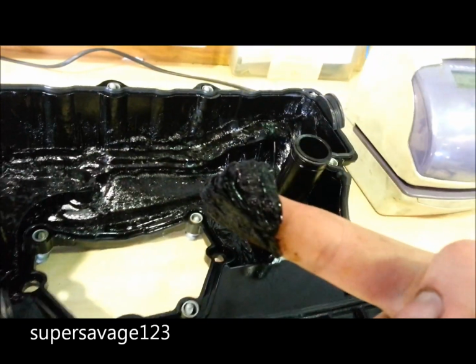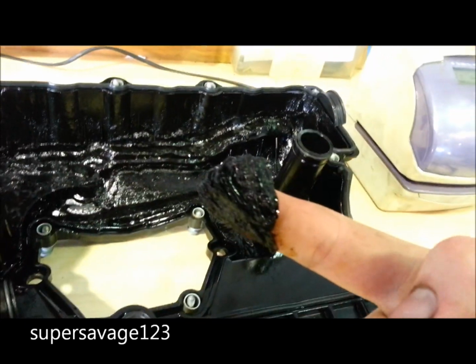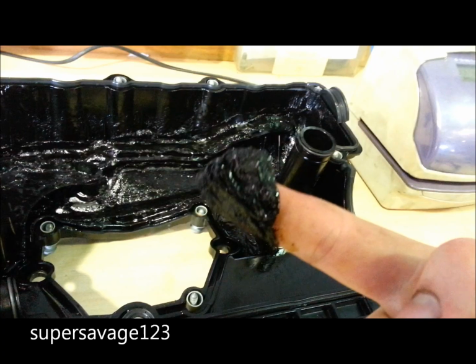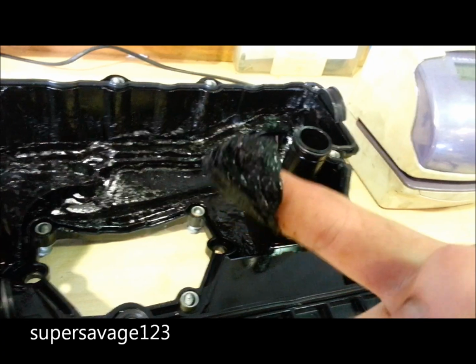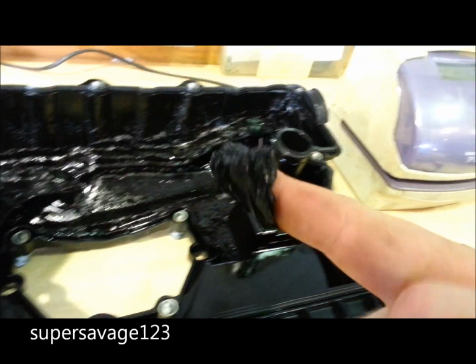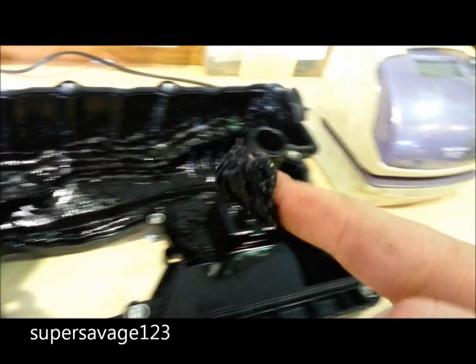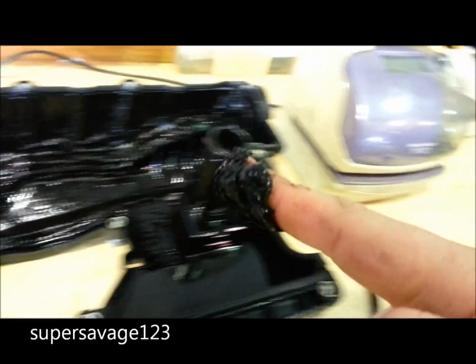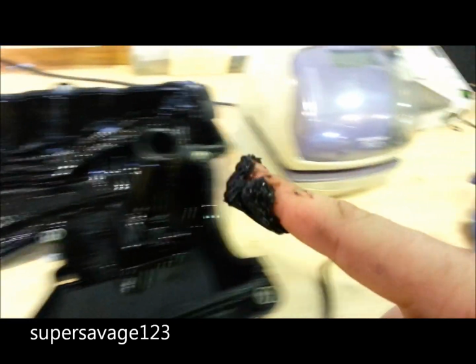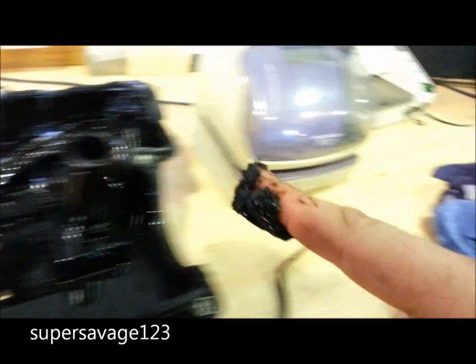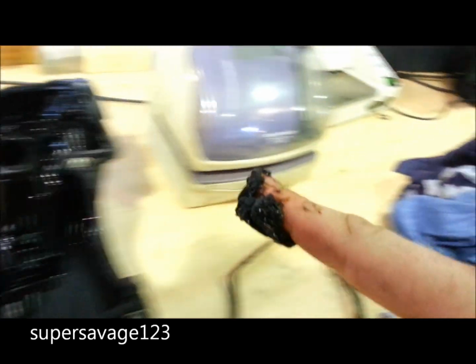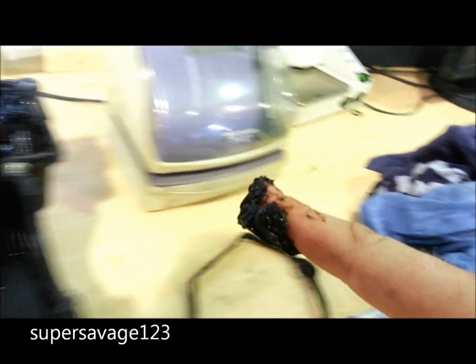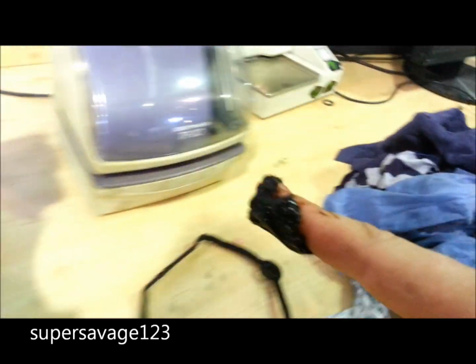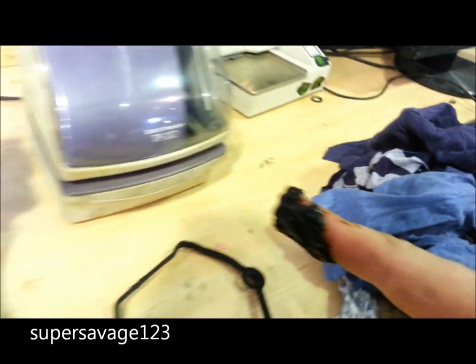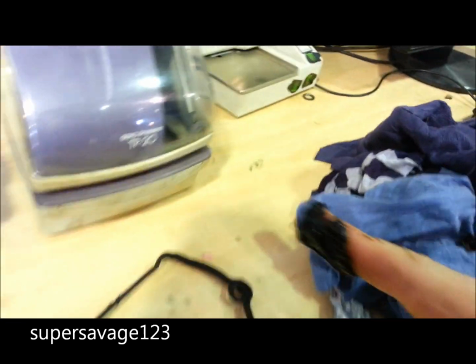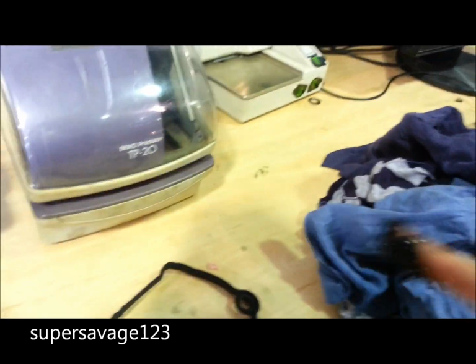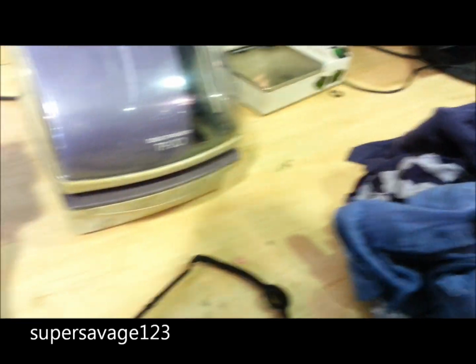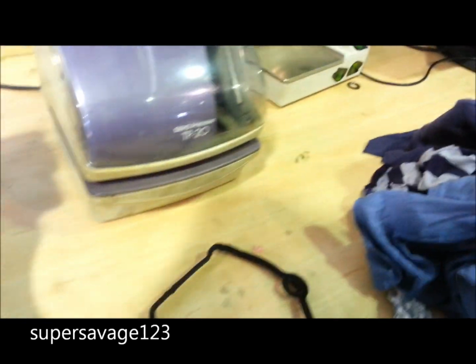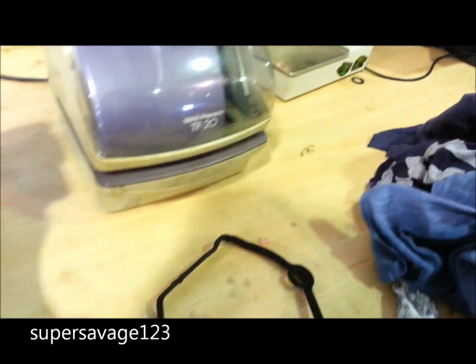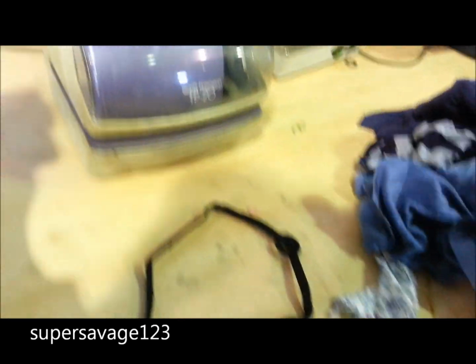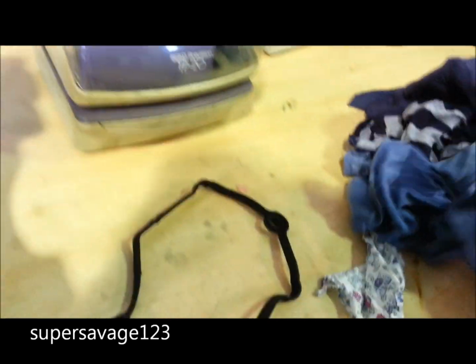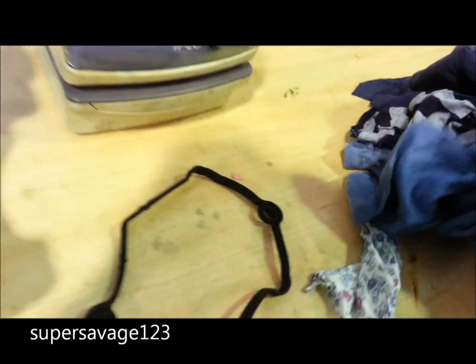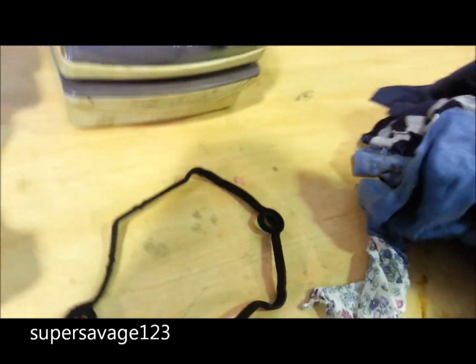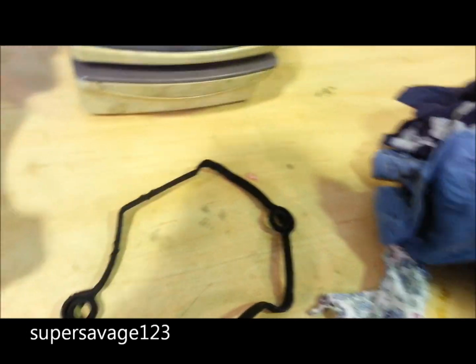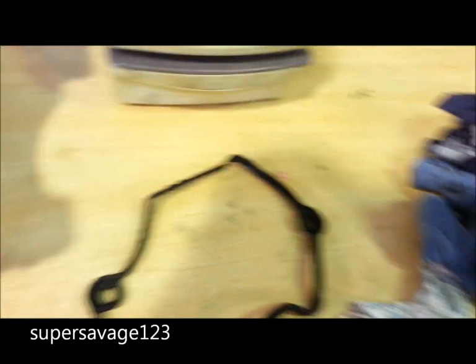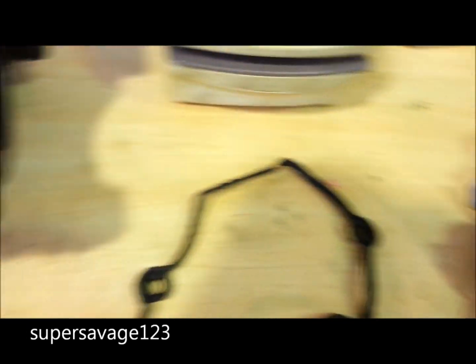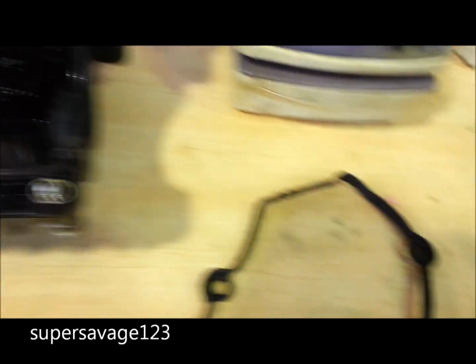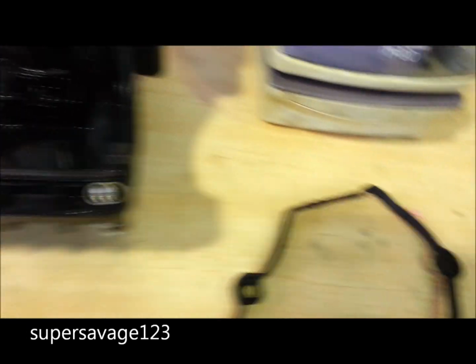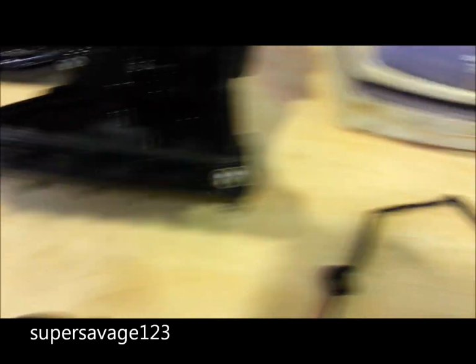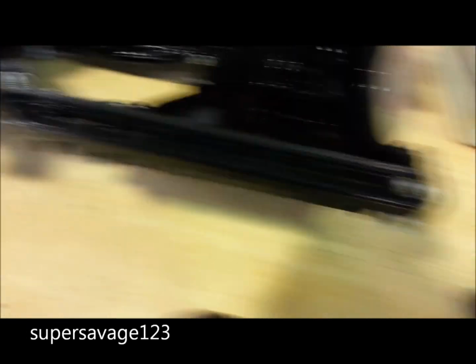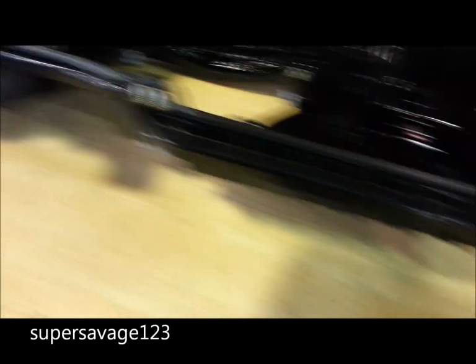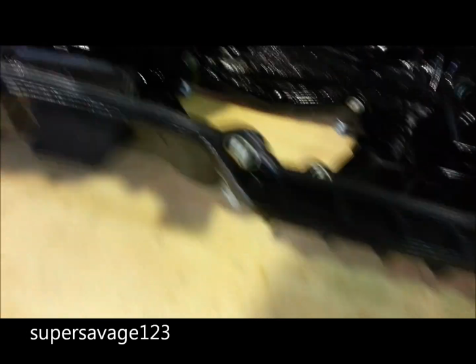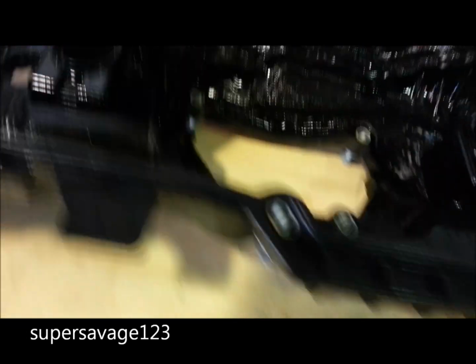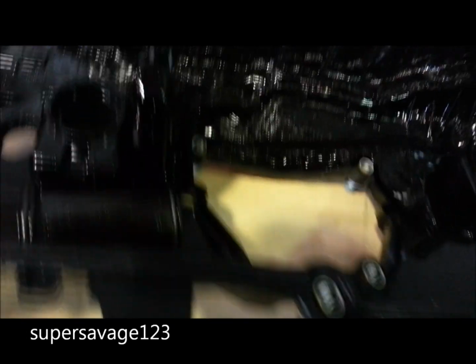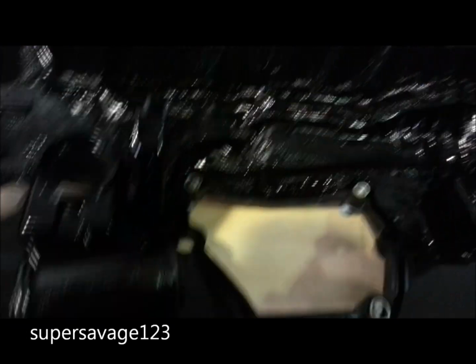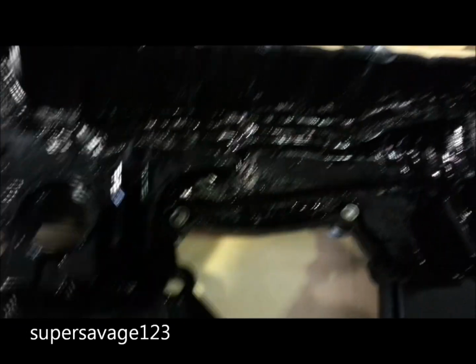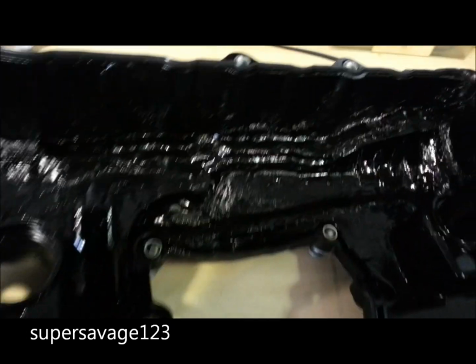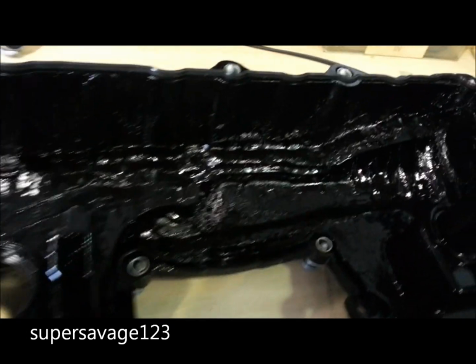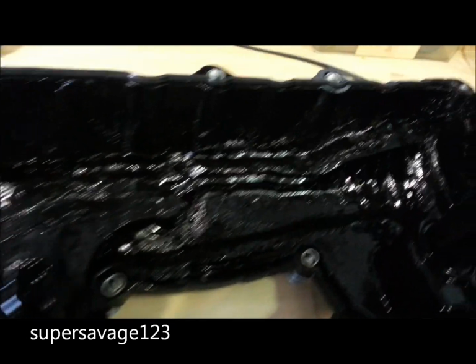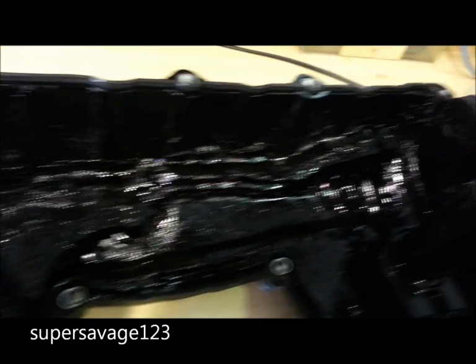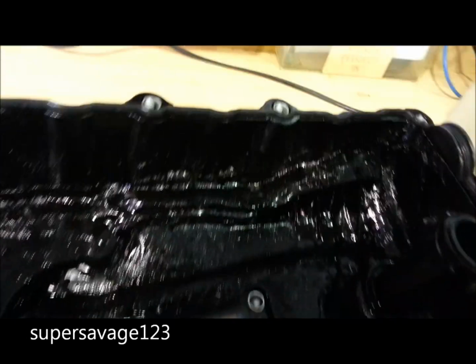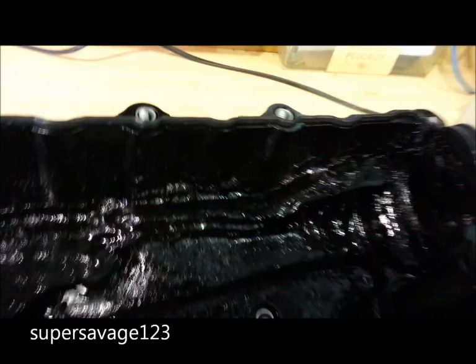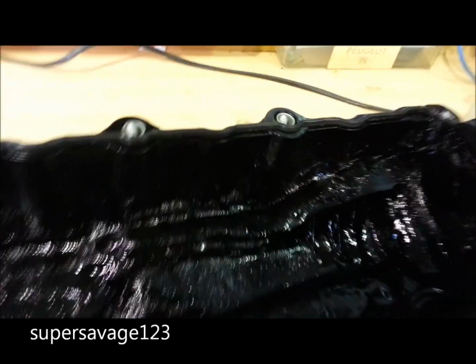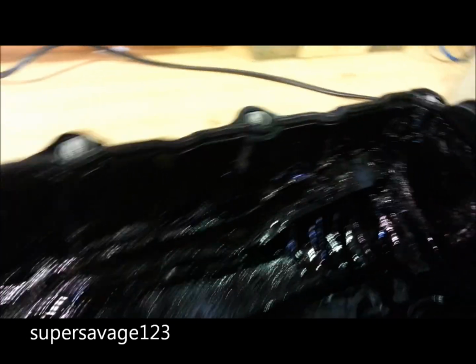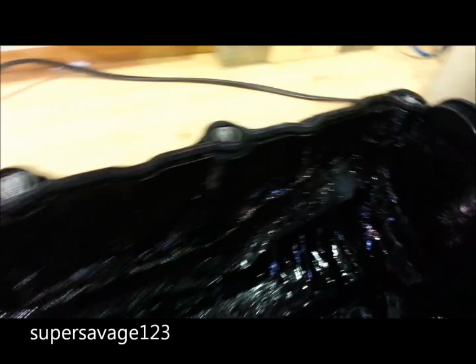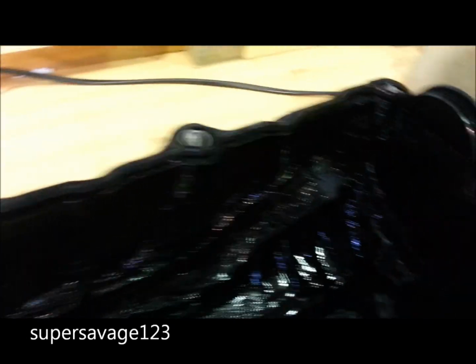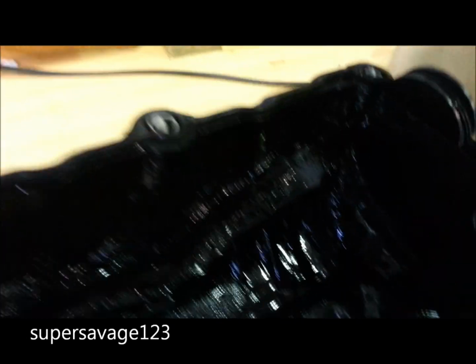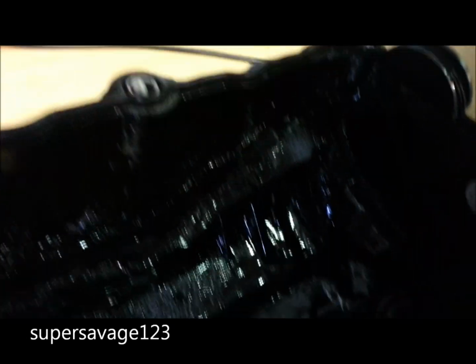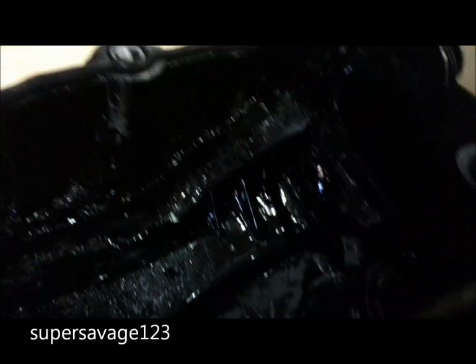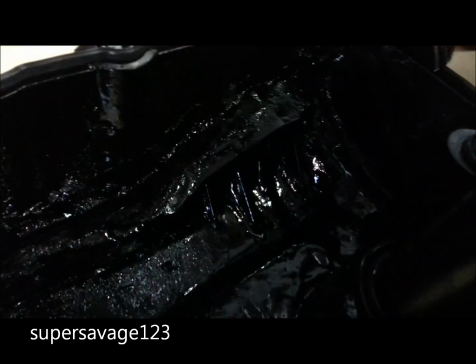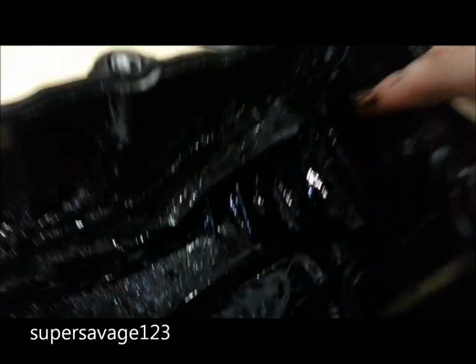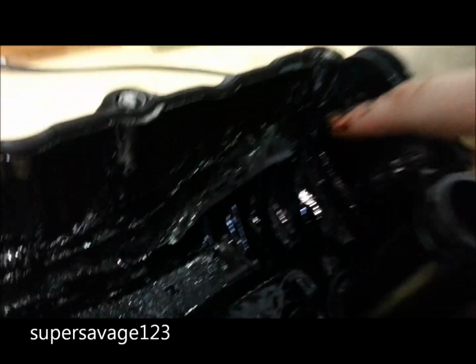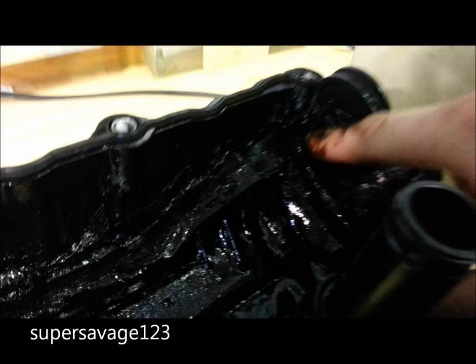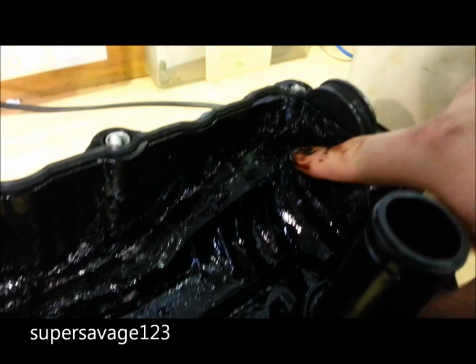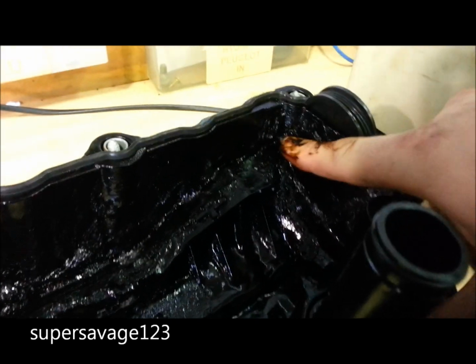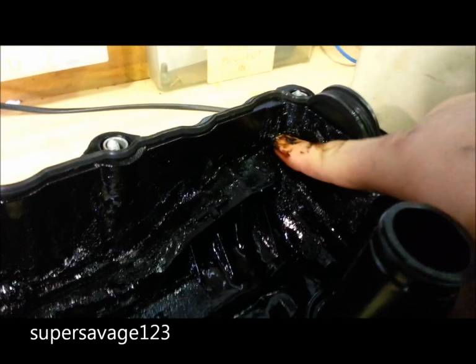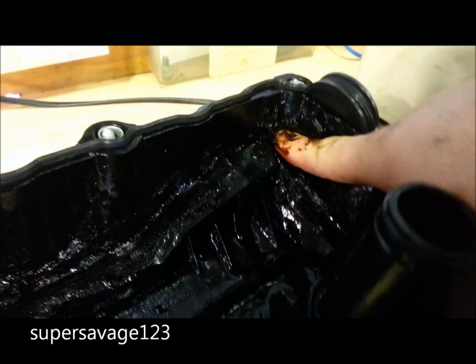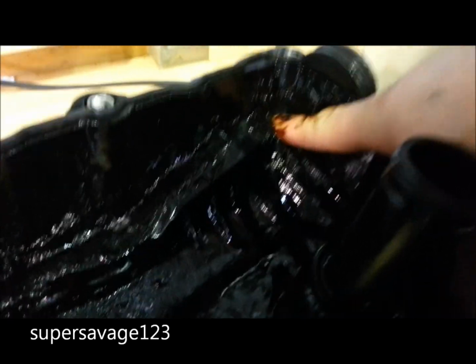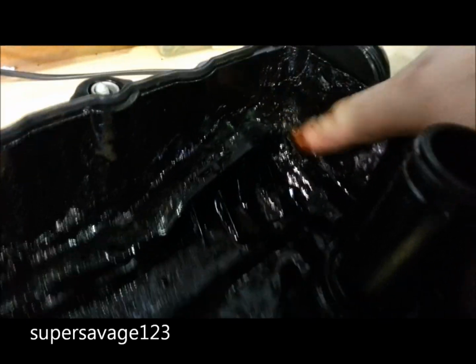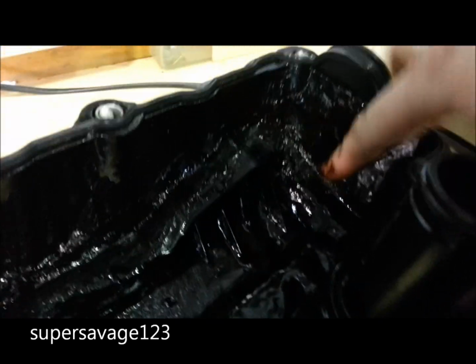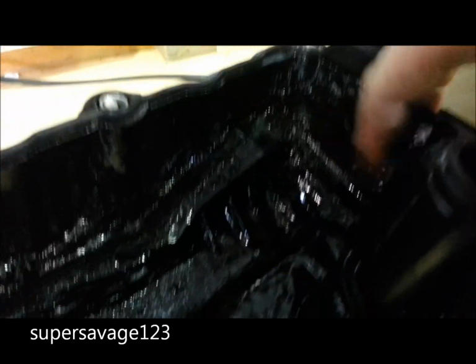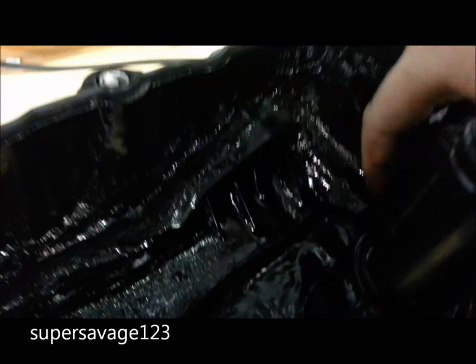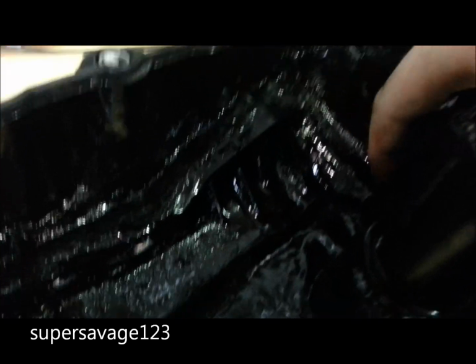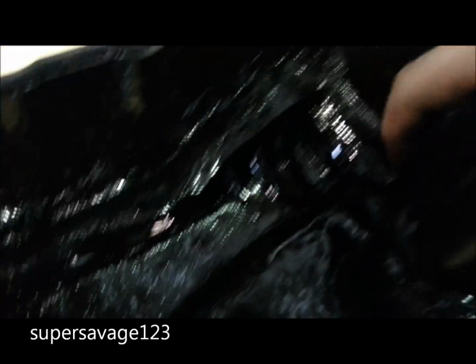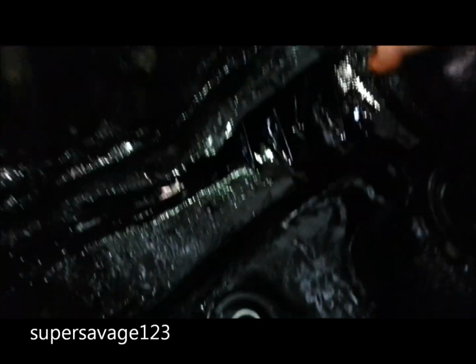I strongly recommend people not to exceed your service intervals on your car due to the costly effects it can have down the track.